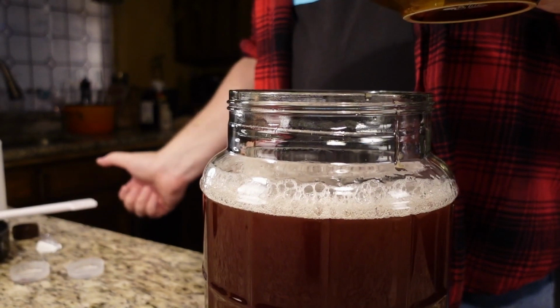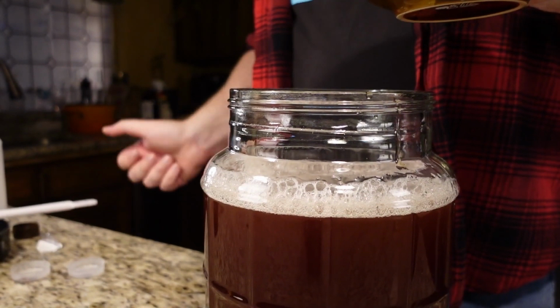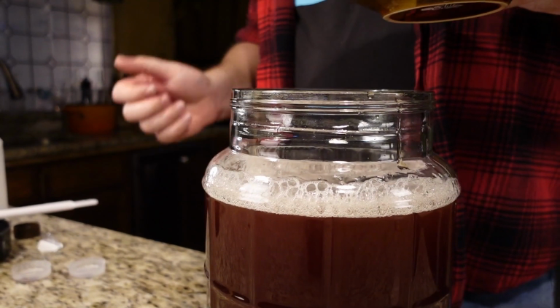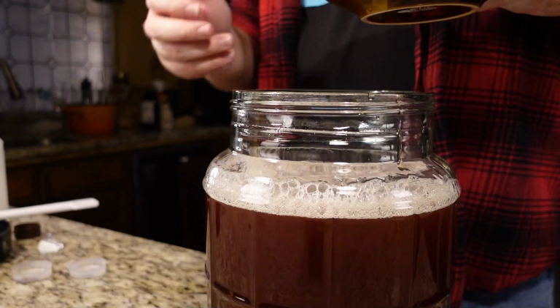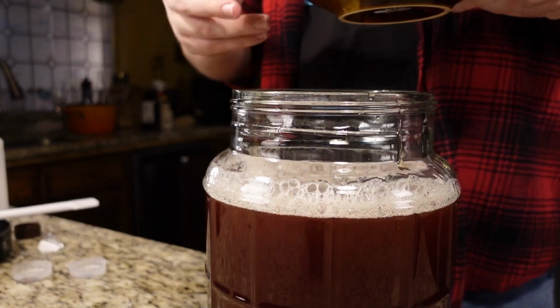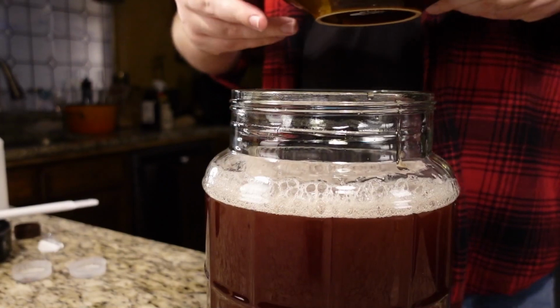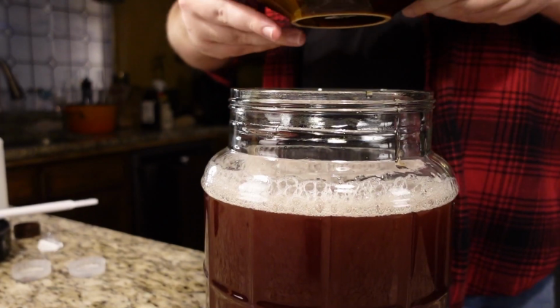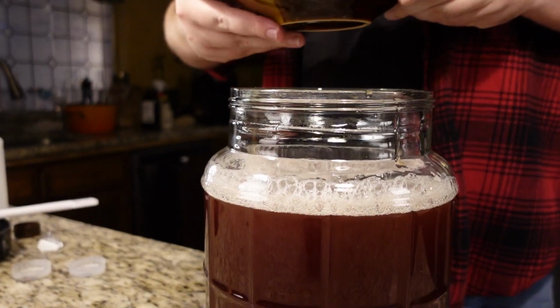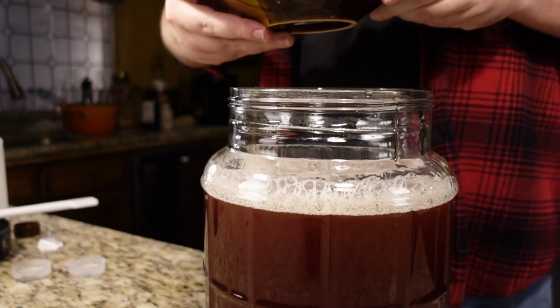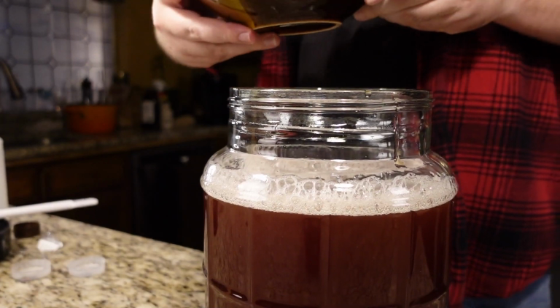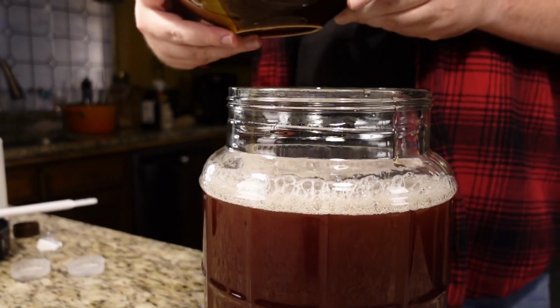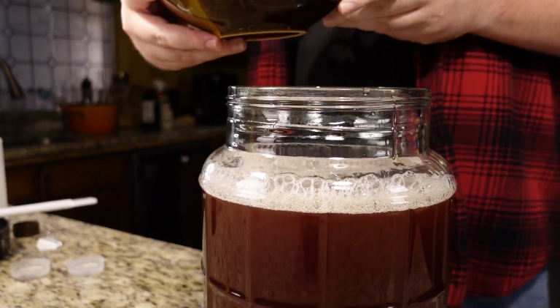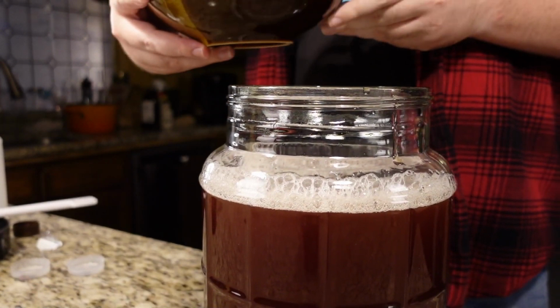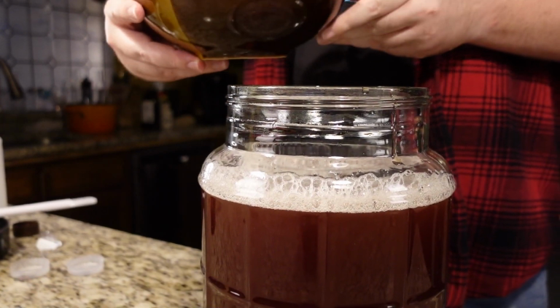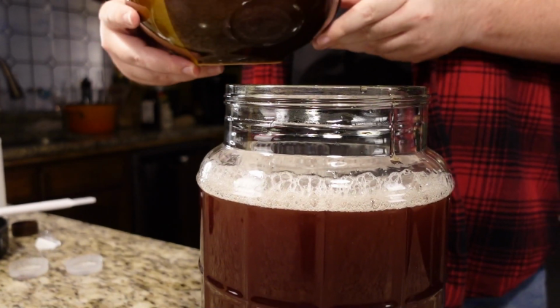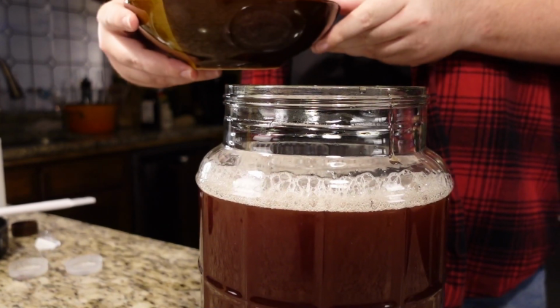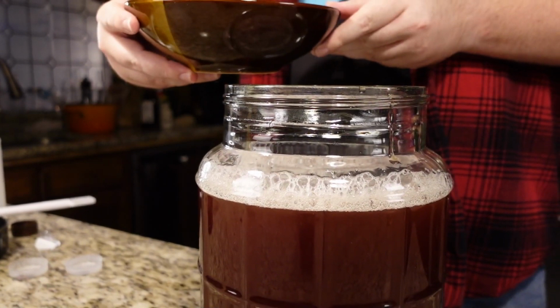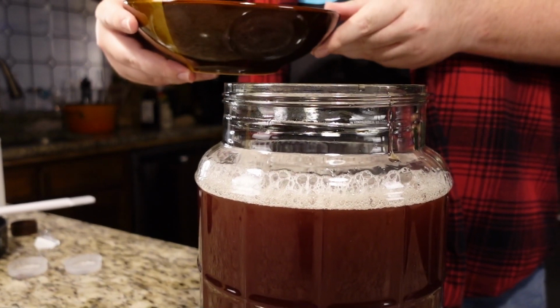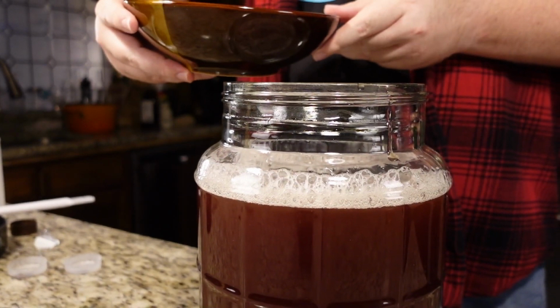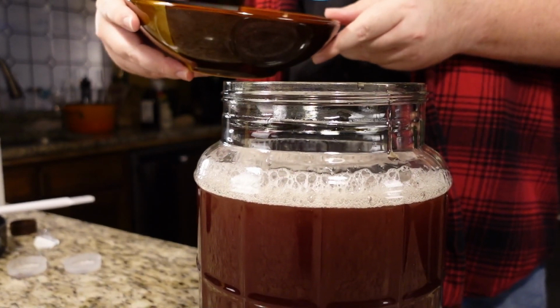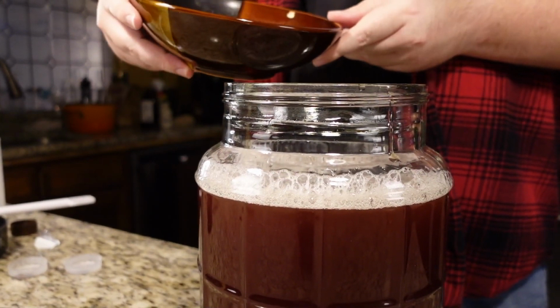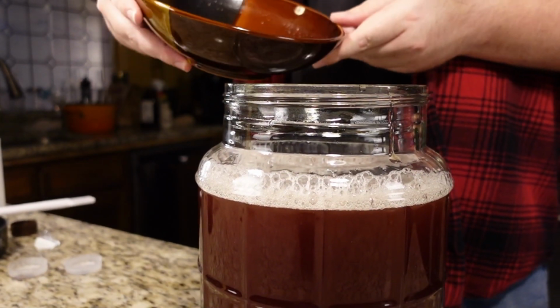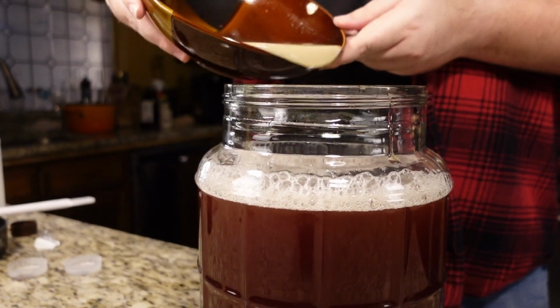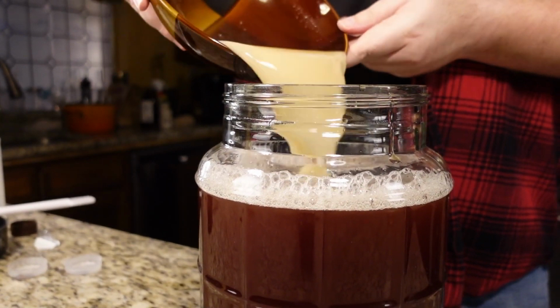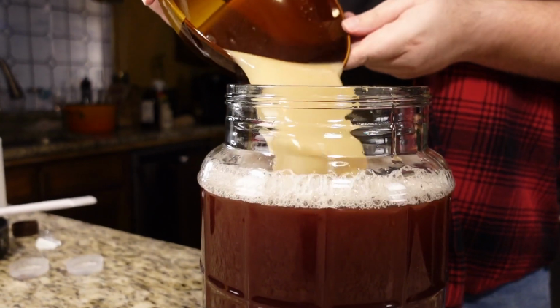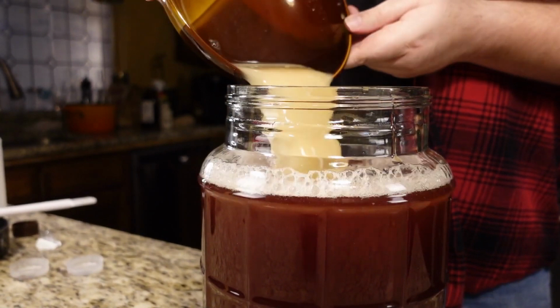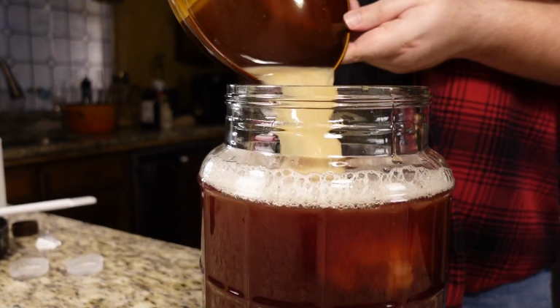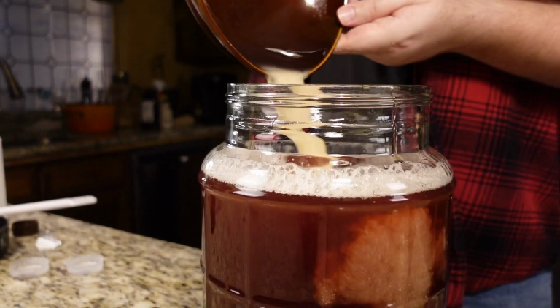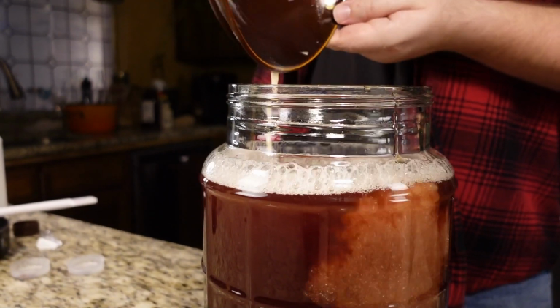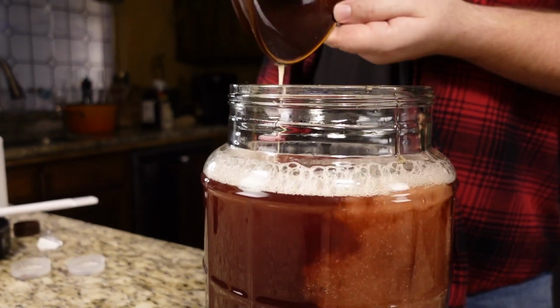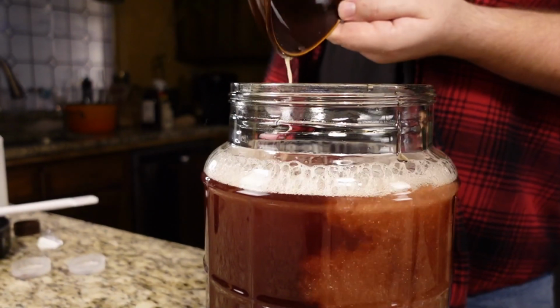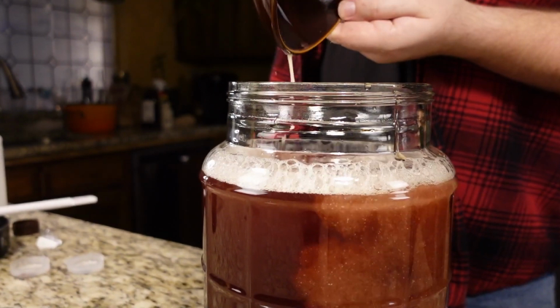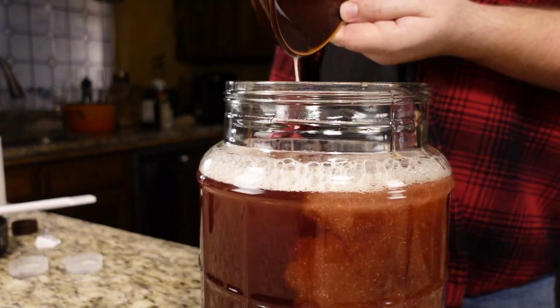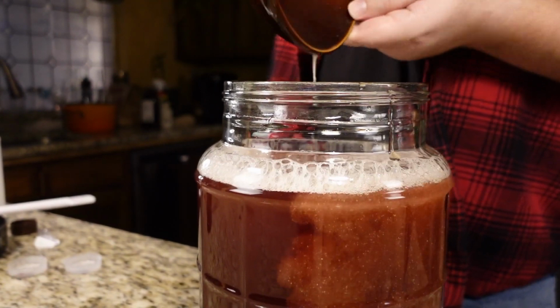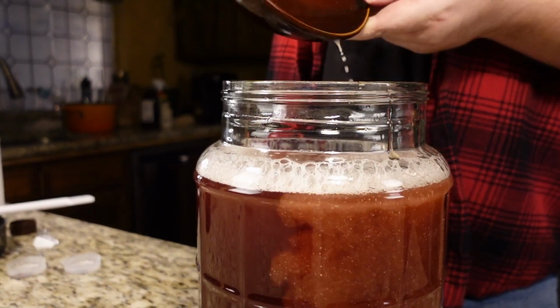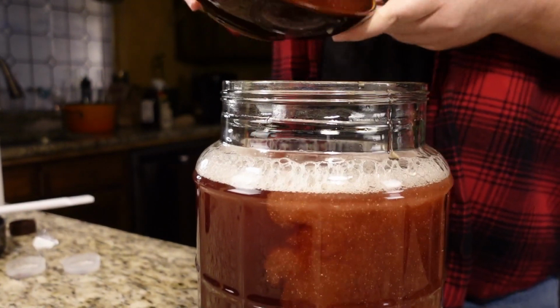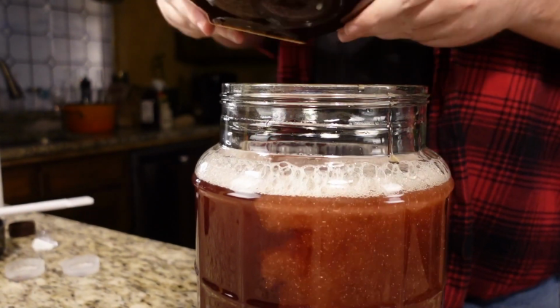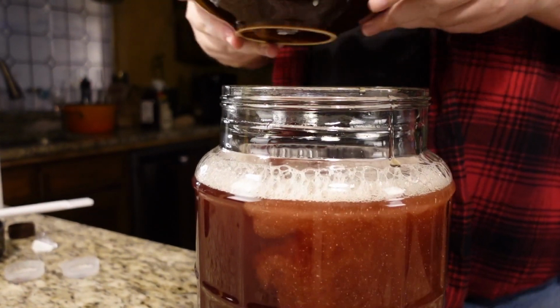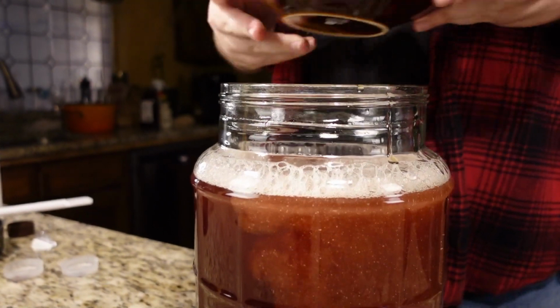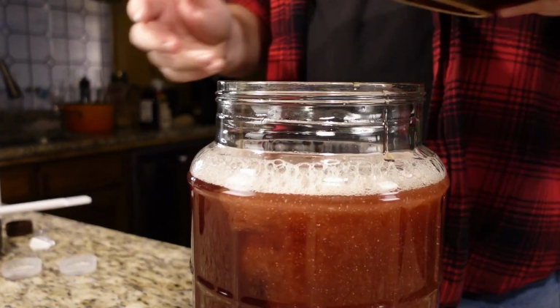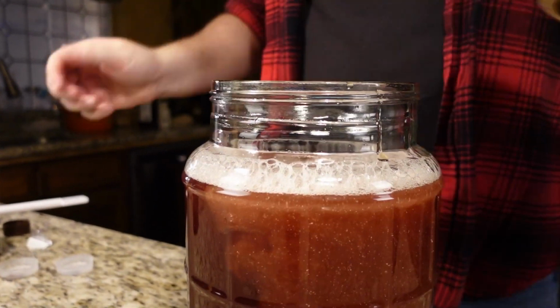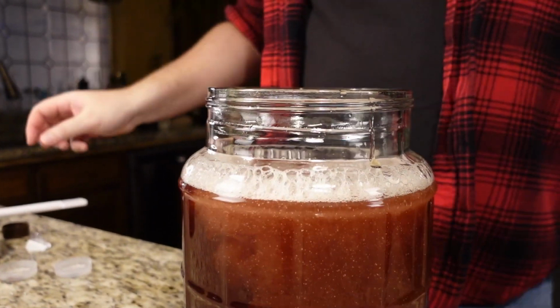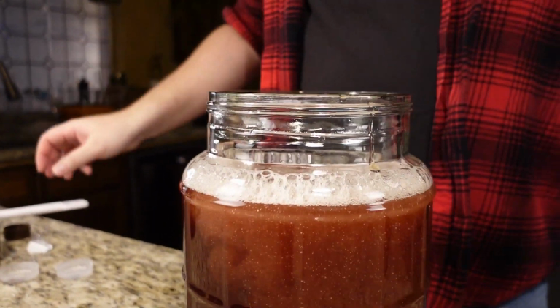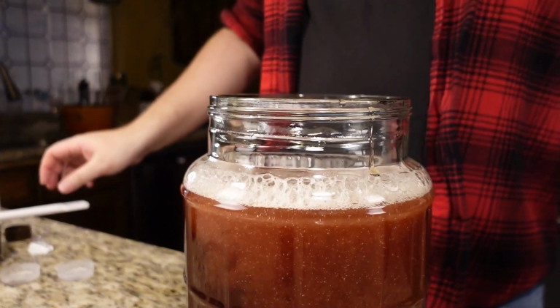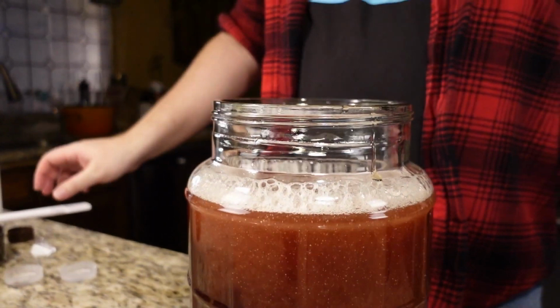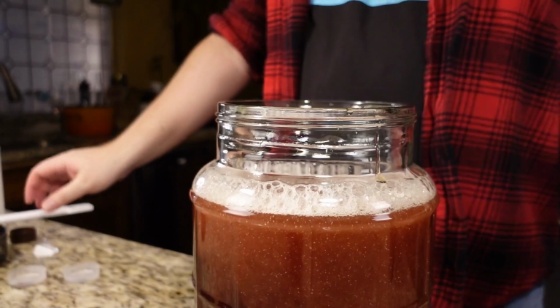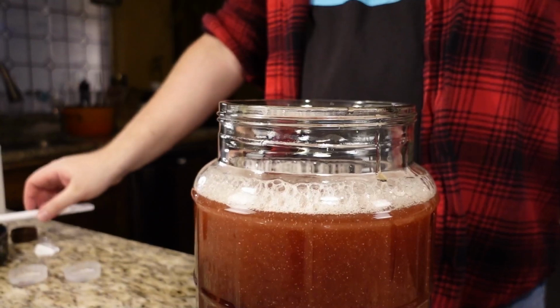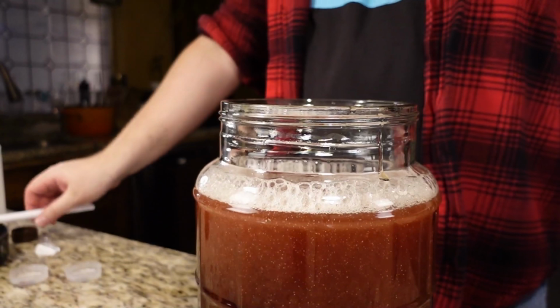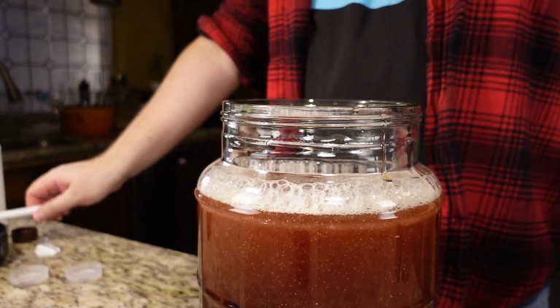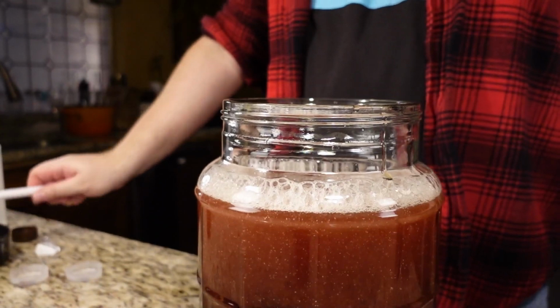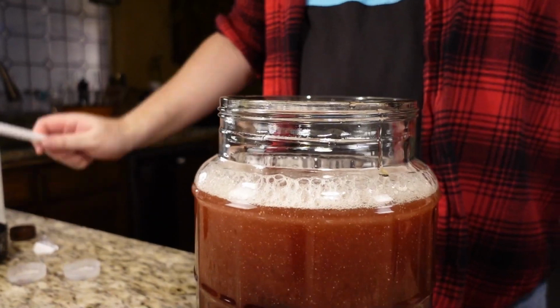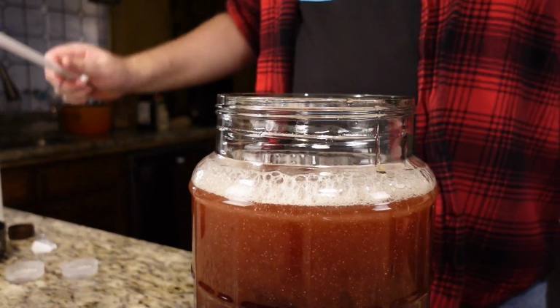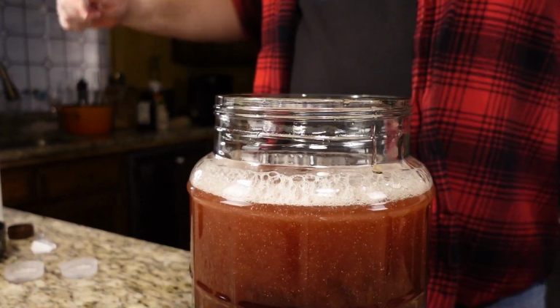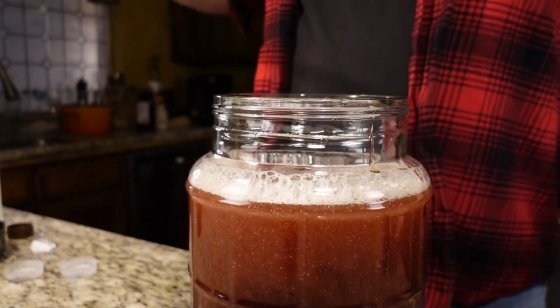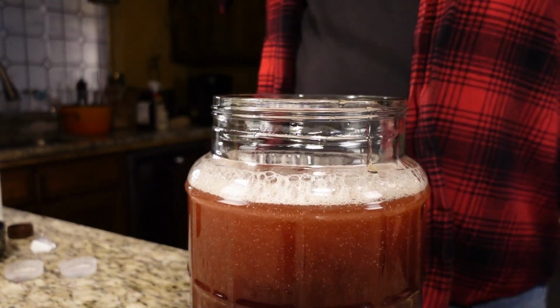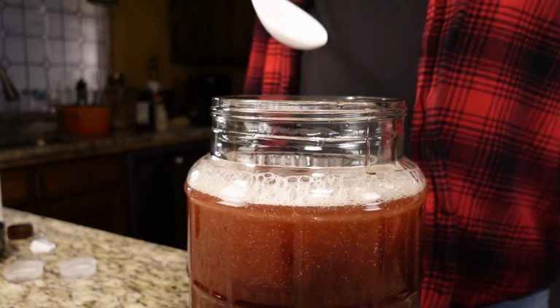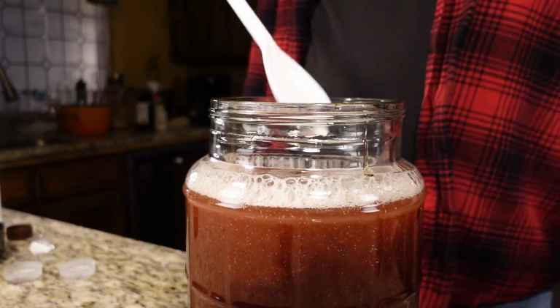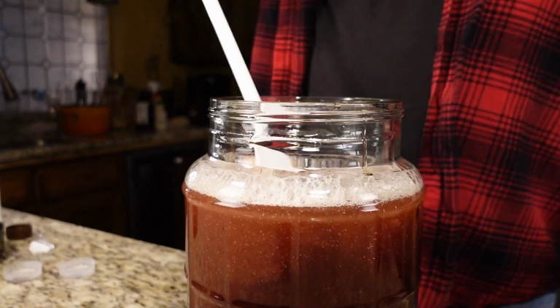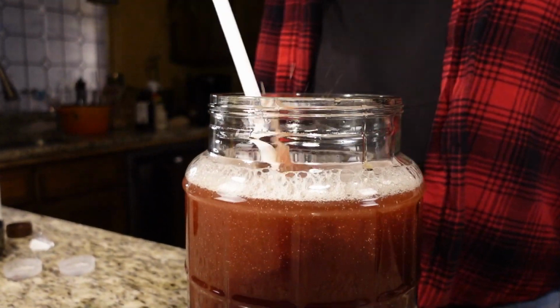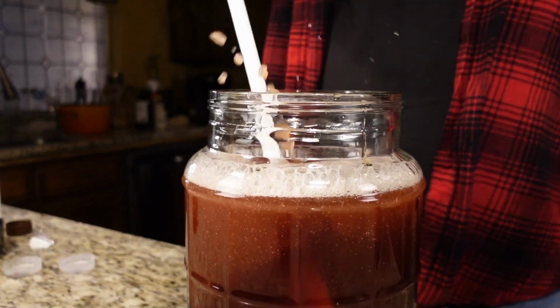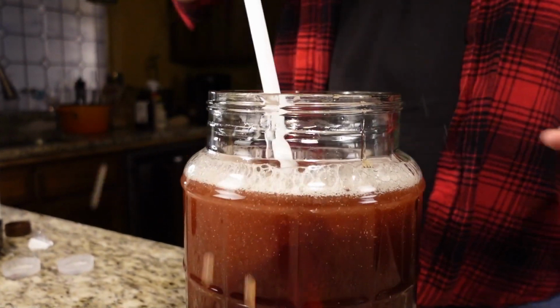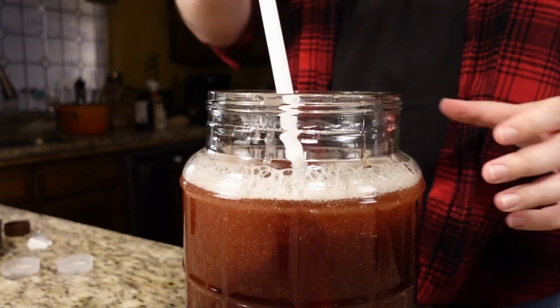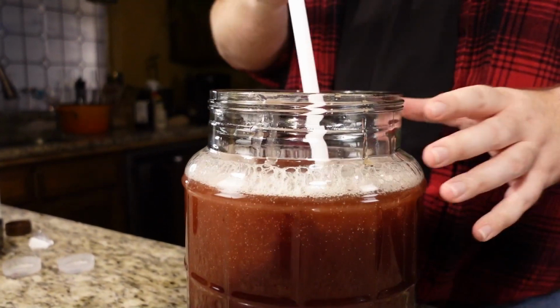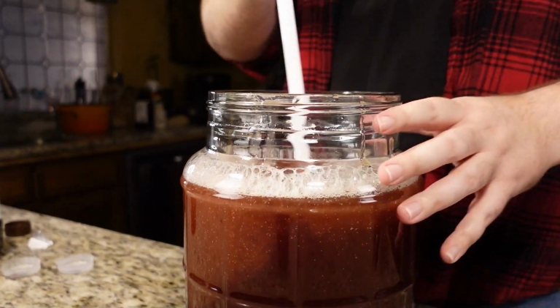Now our yeast should be ready, so we'll say our Yarkolk and pitch. Give it one last stir.